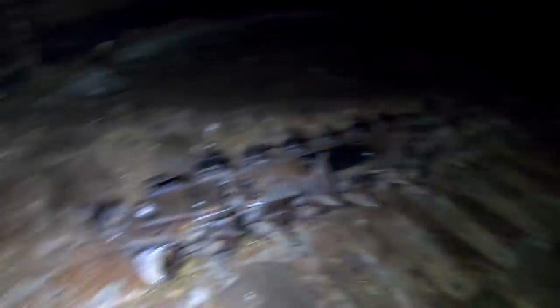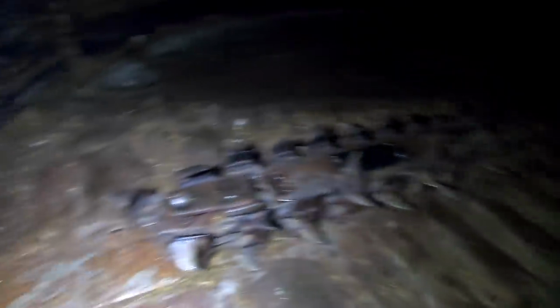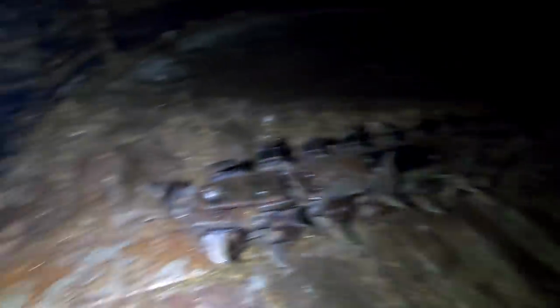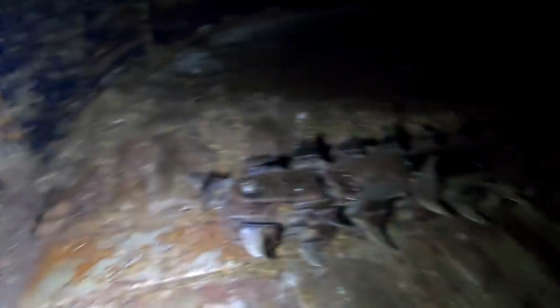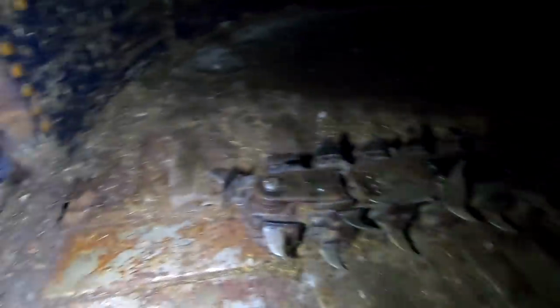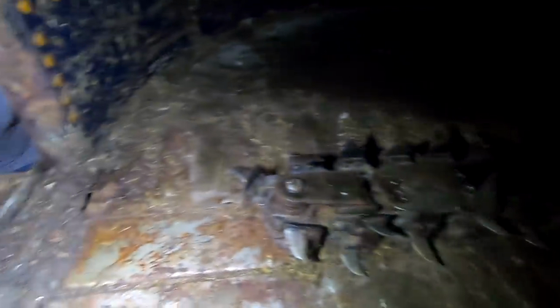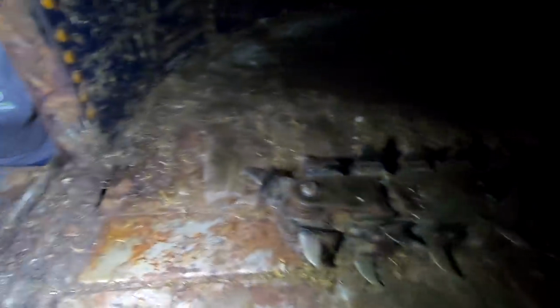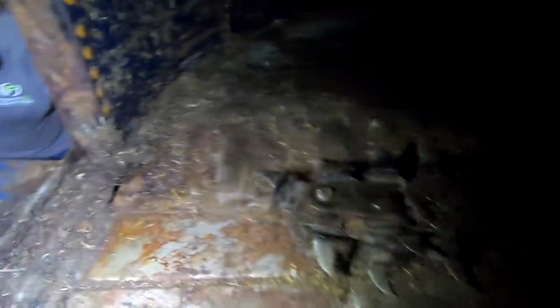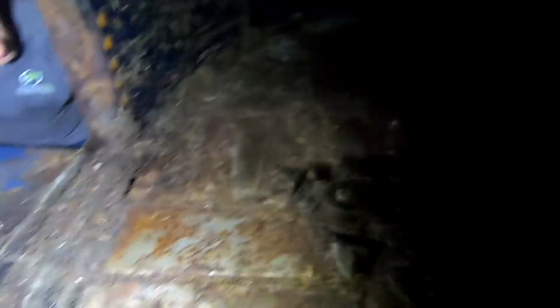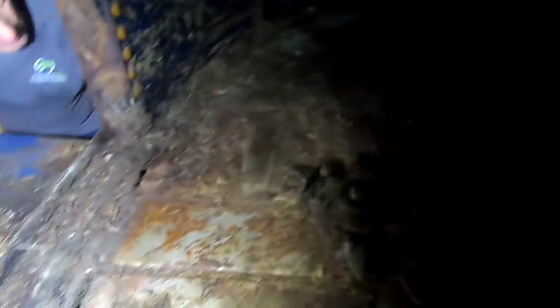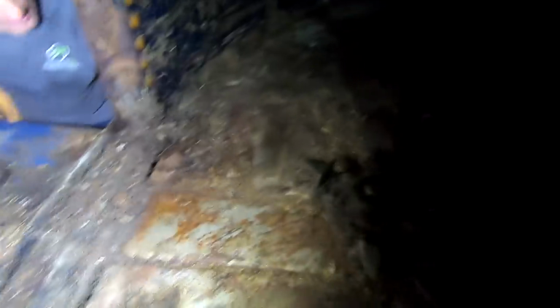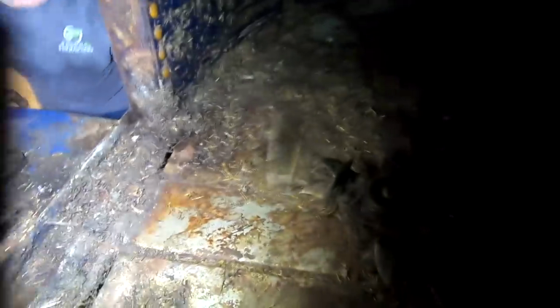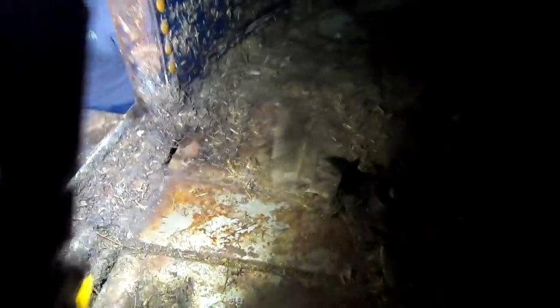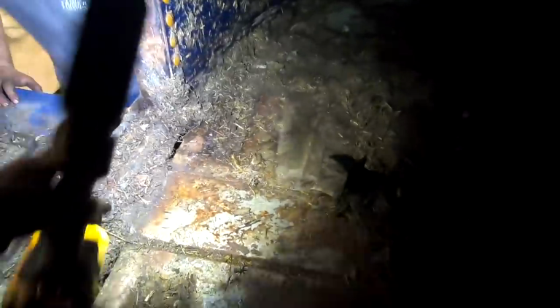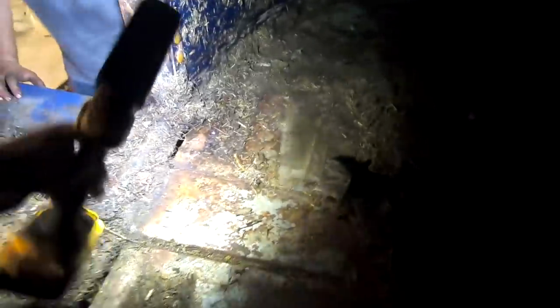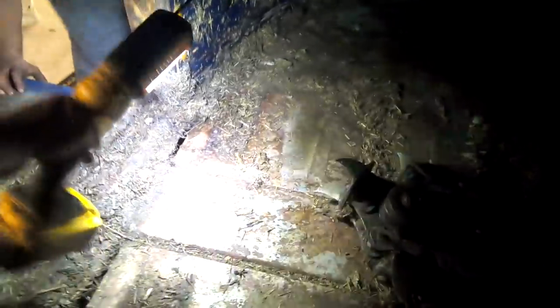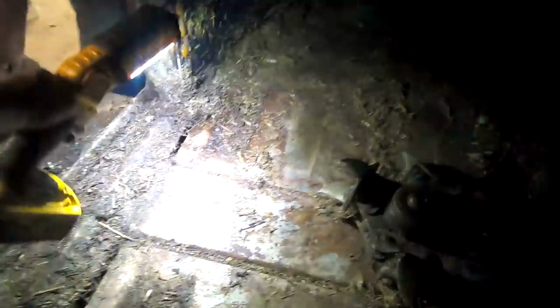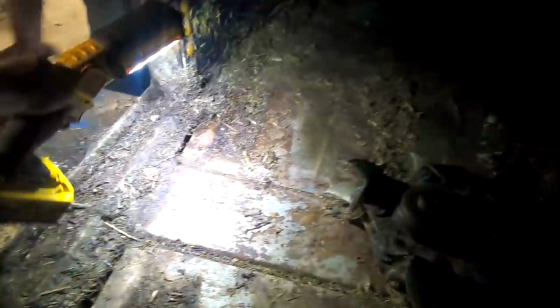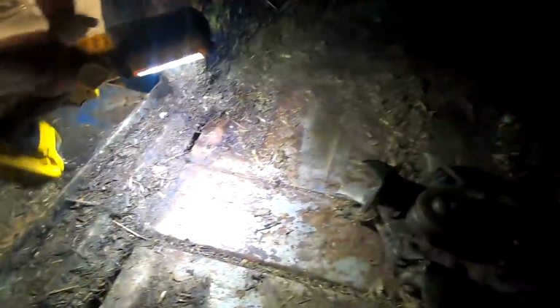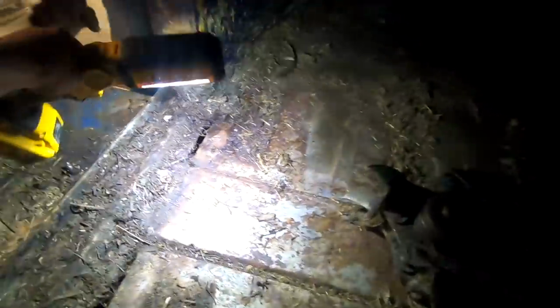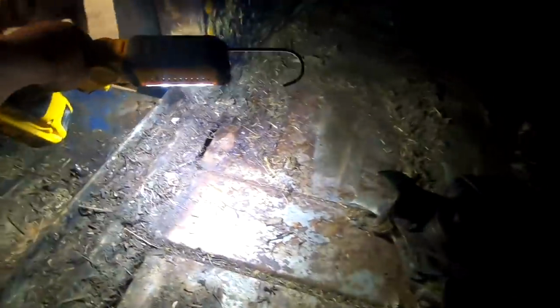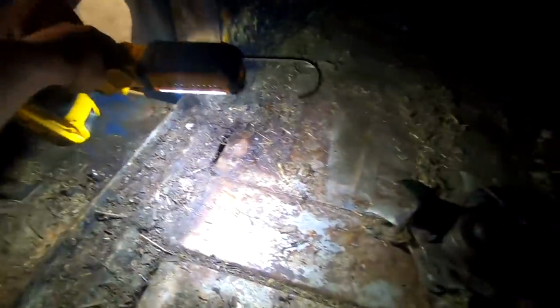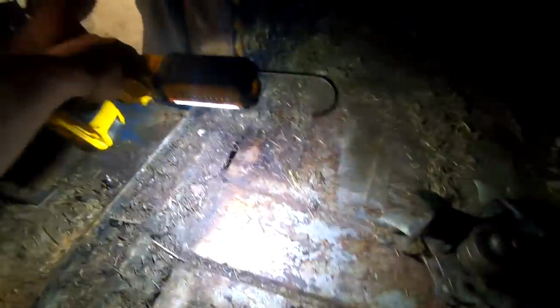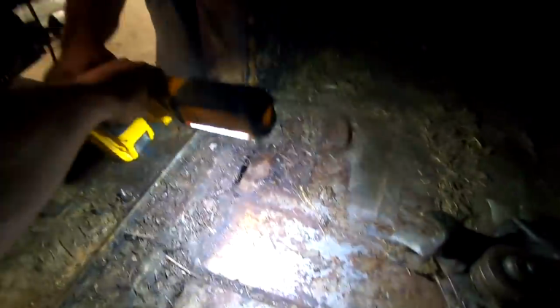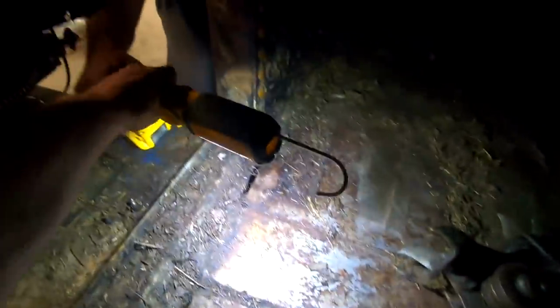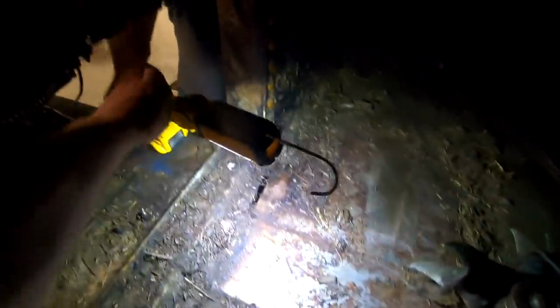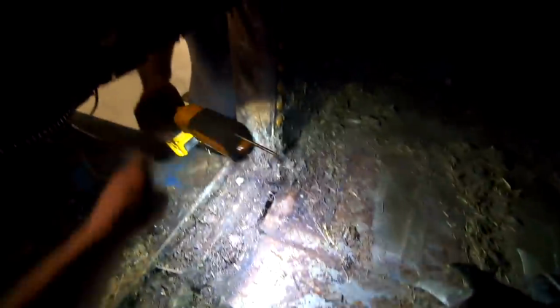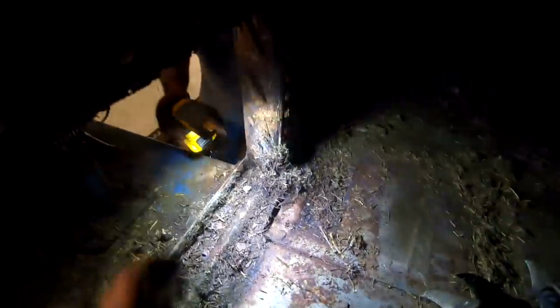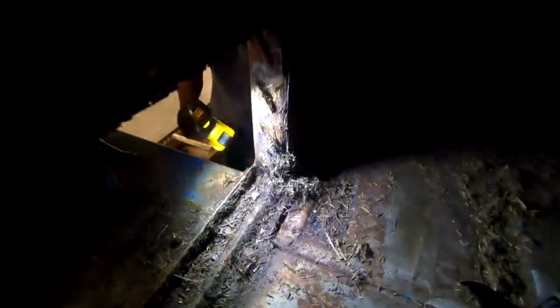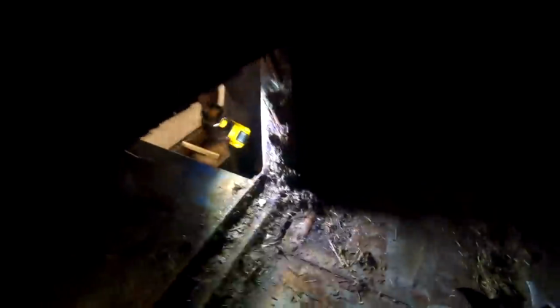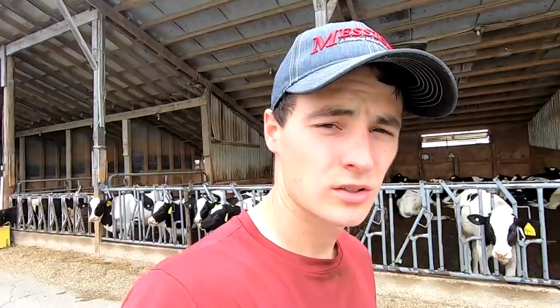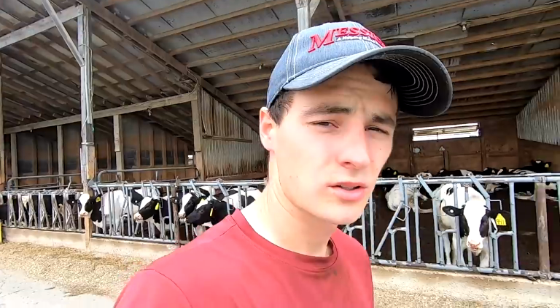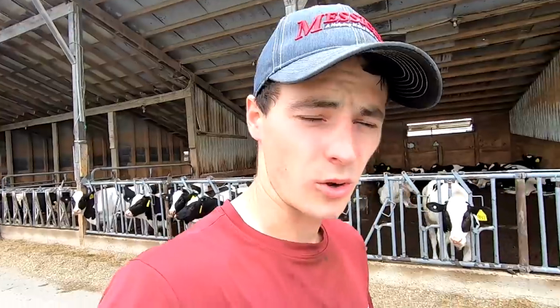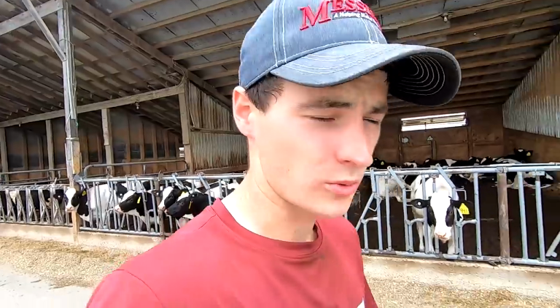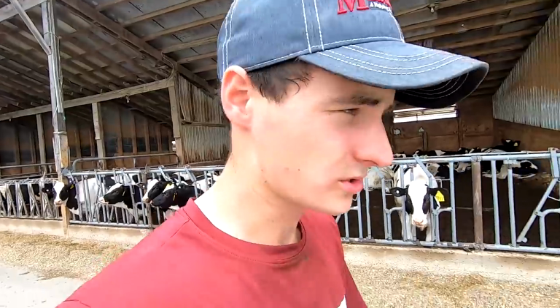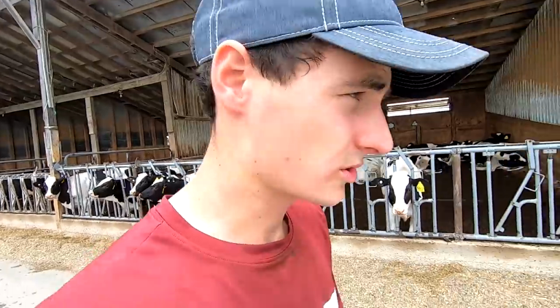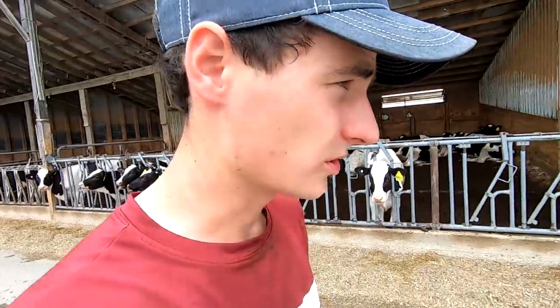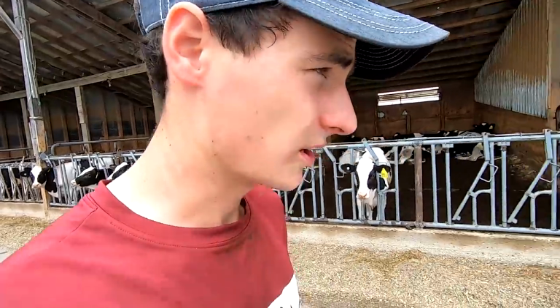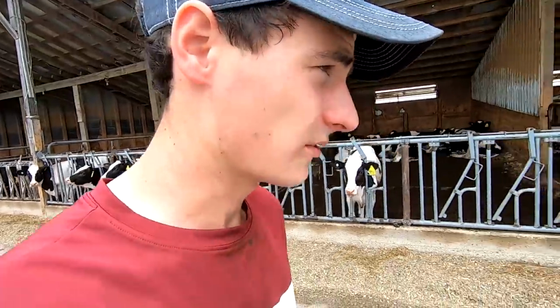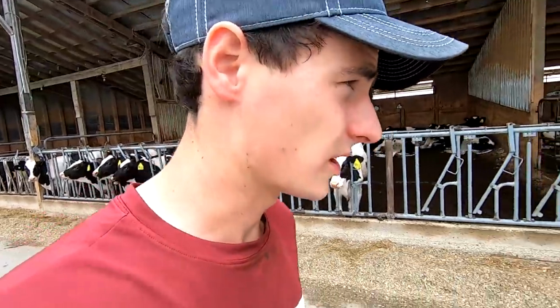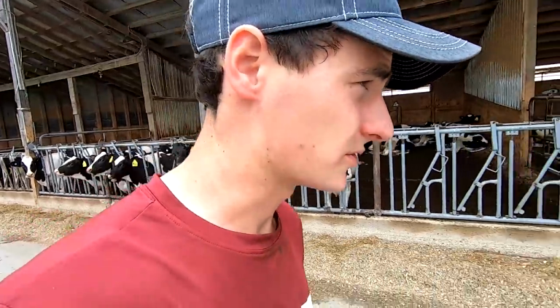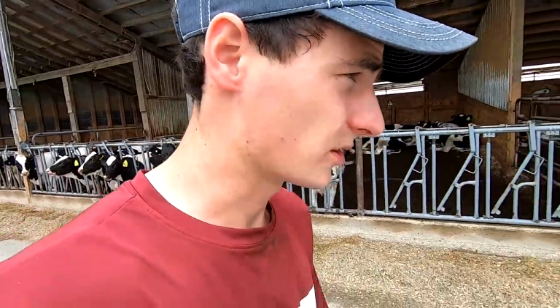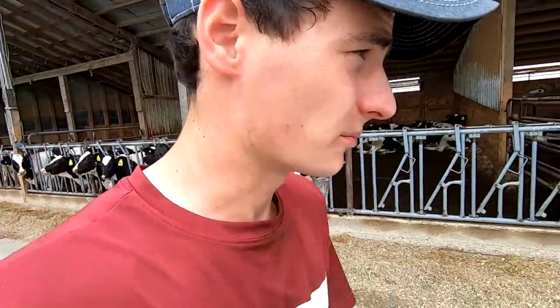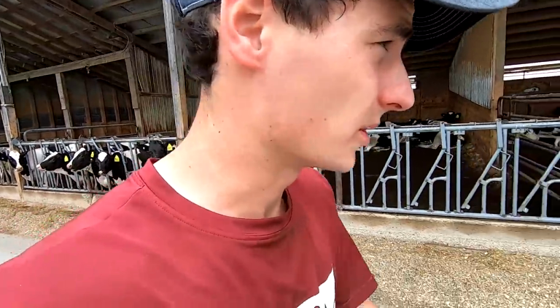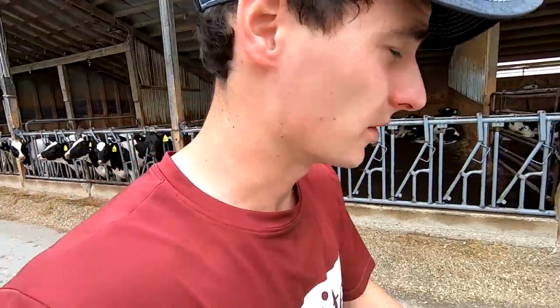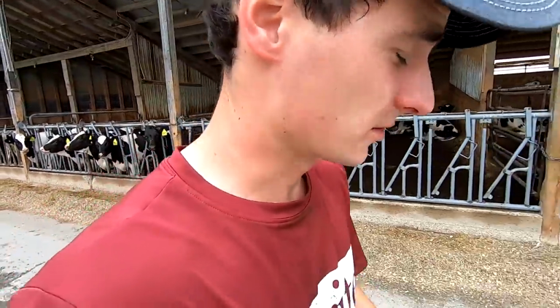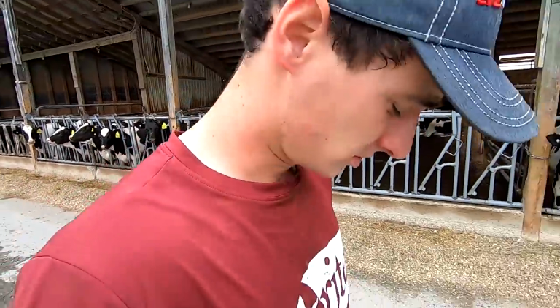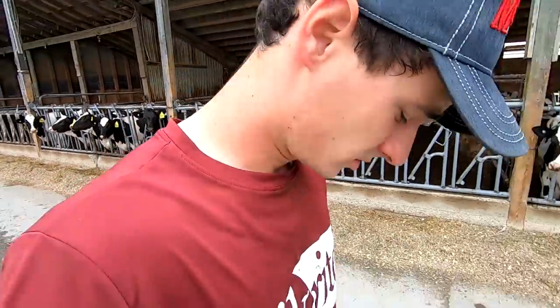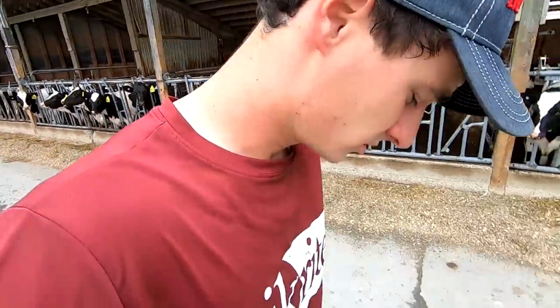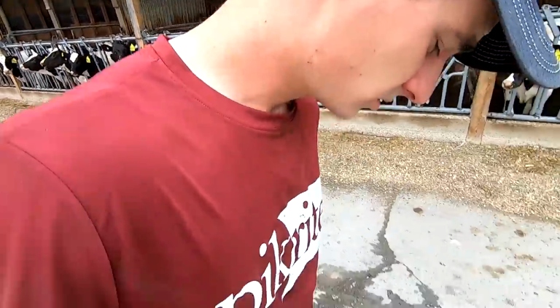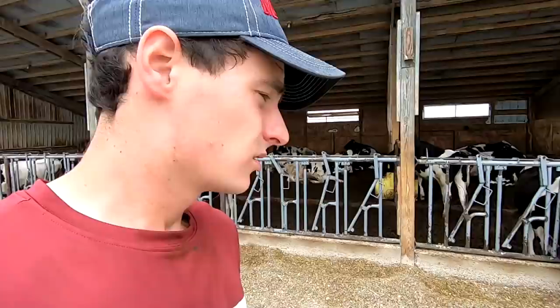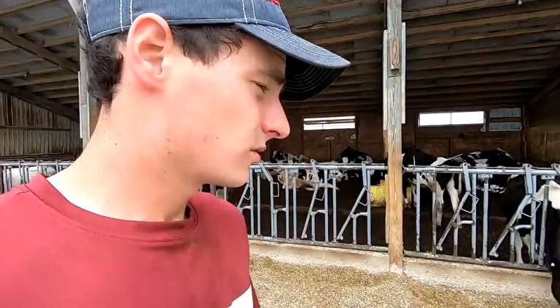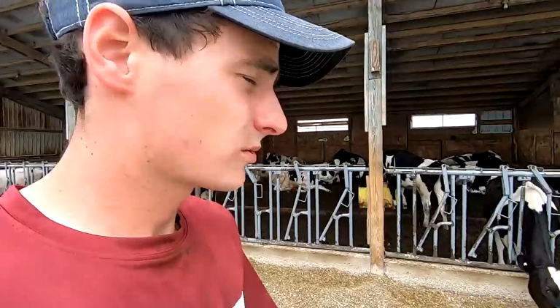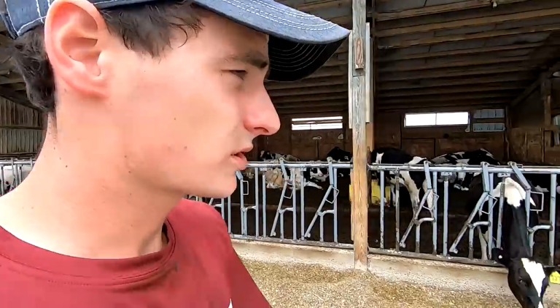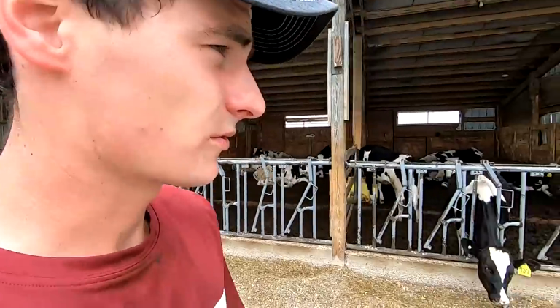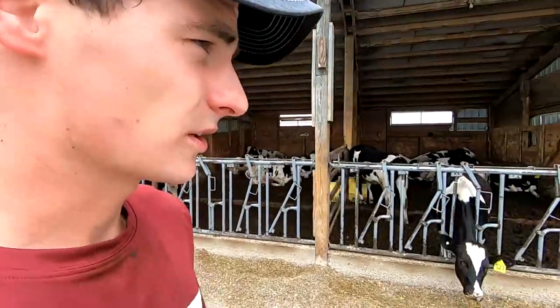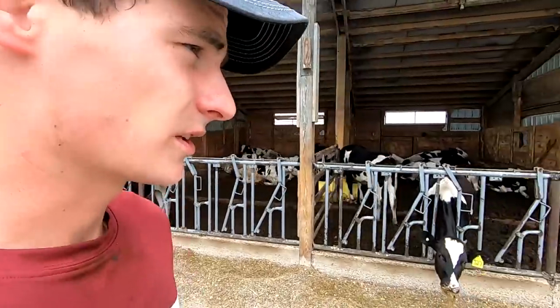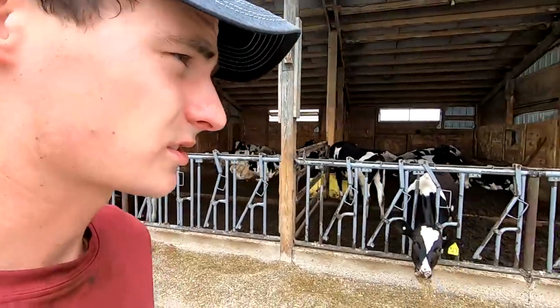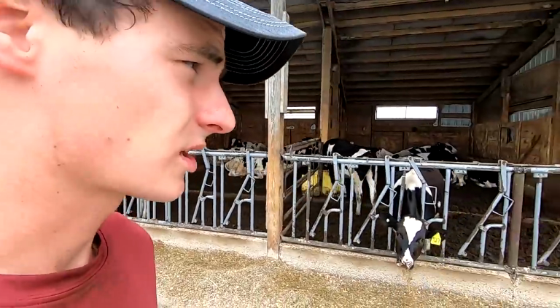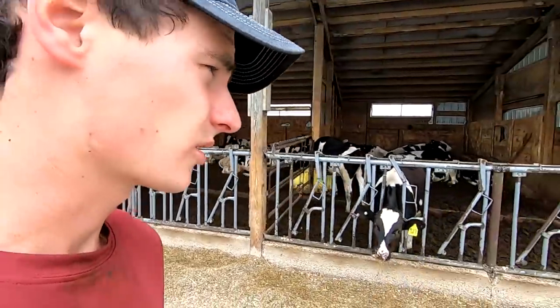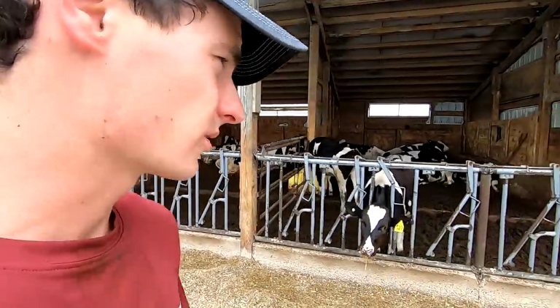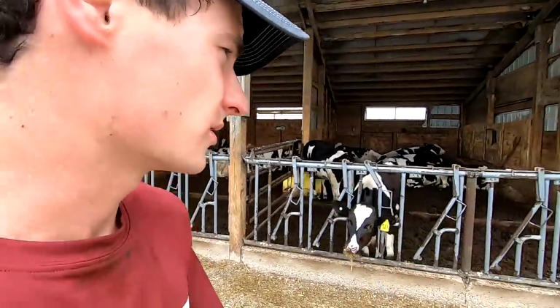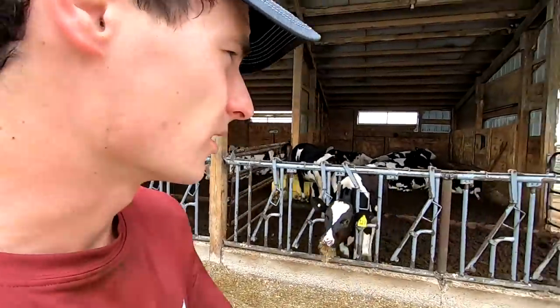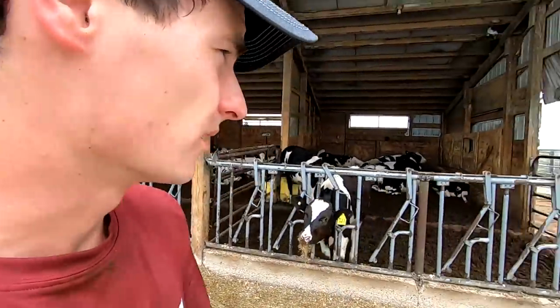Ready to go. Always good to have that job done. Let's see if I got this concrete done.